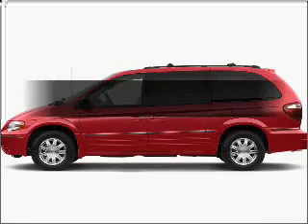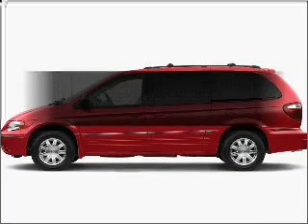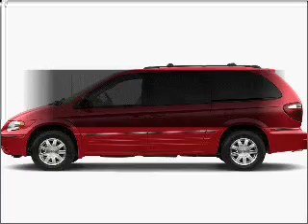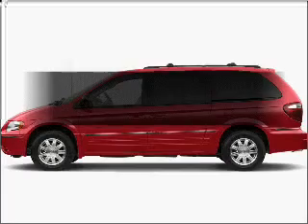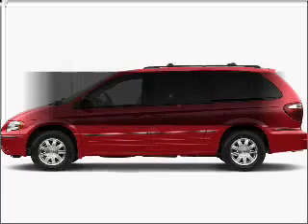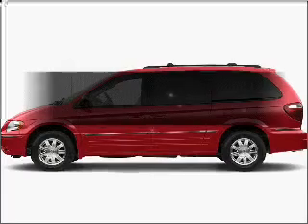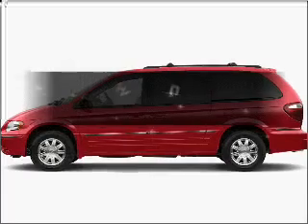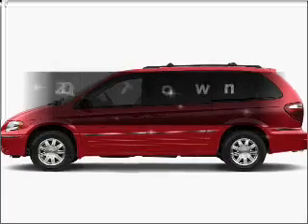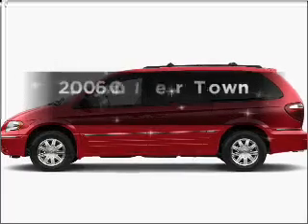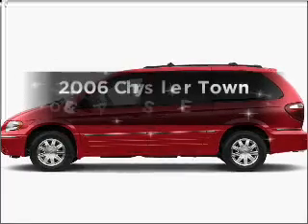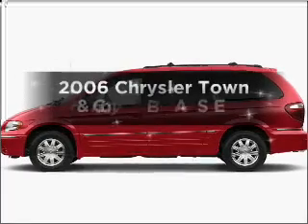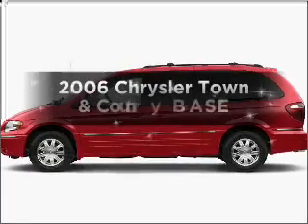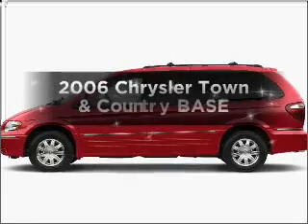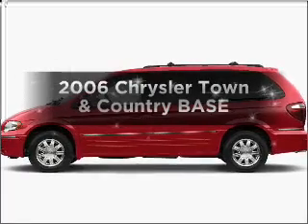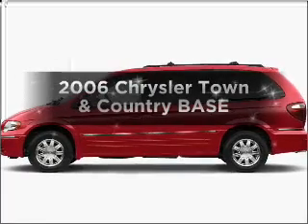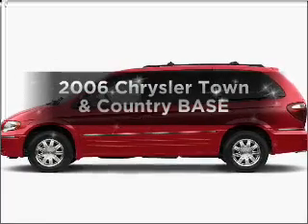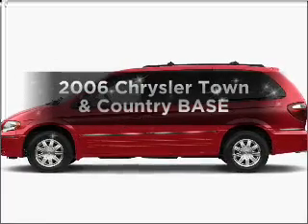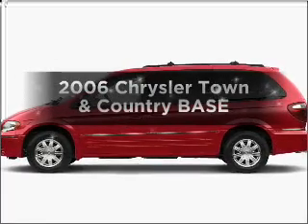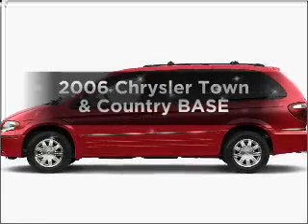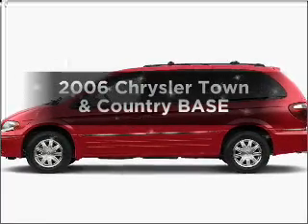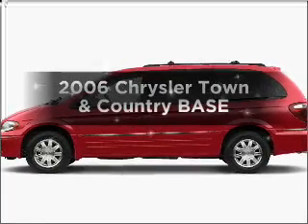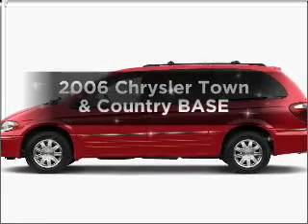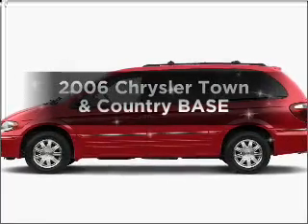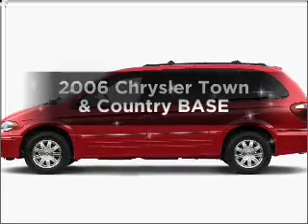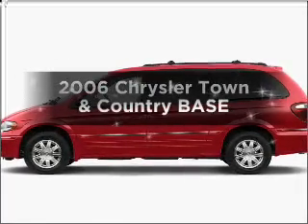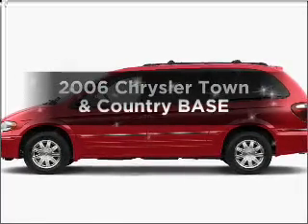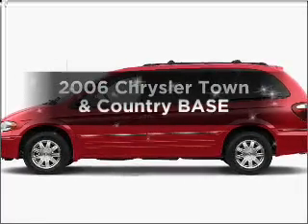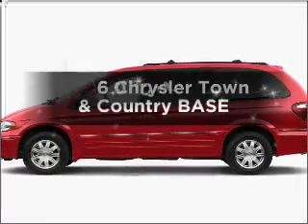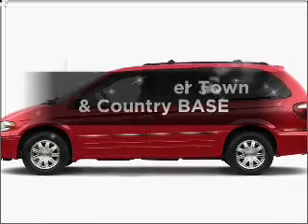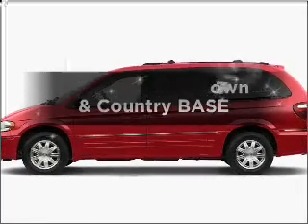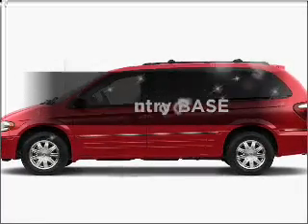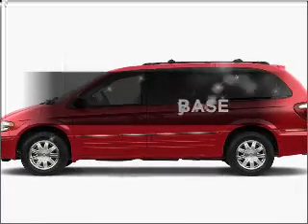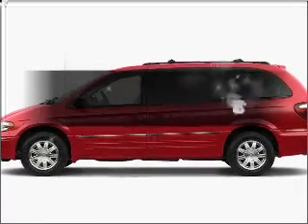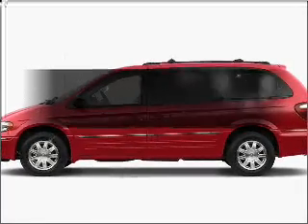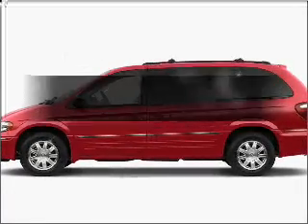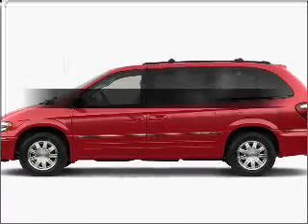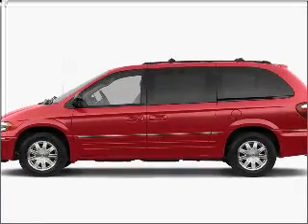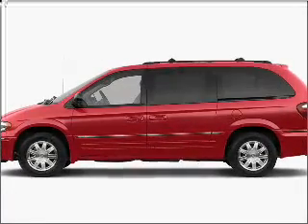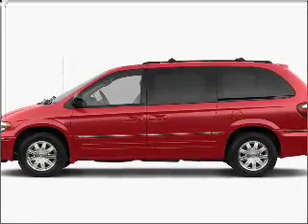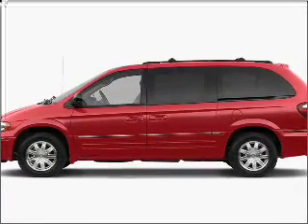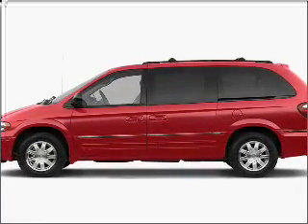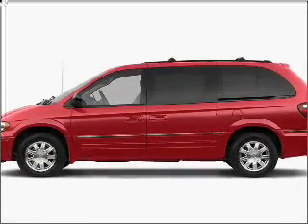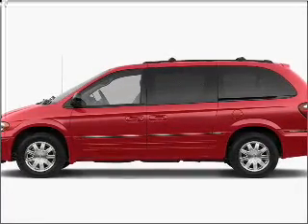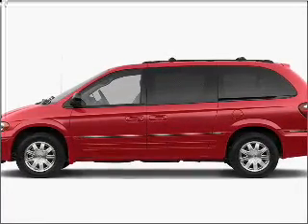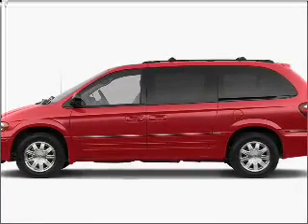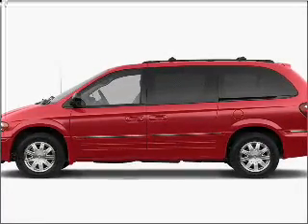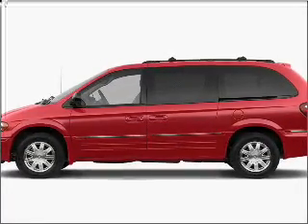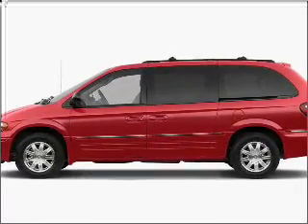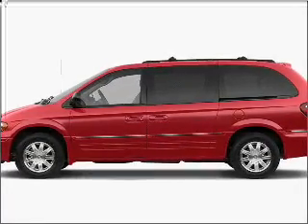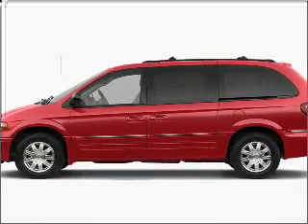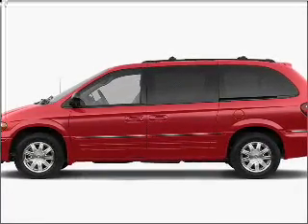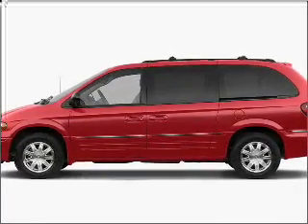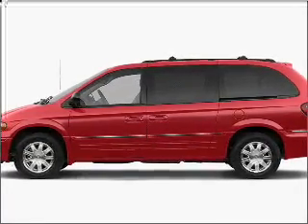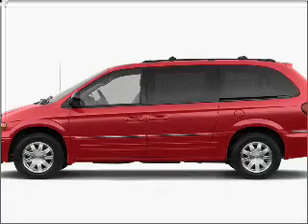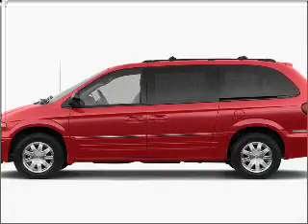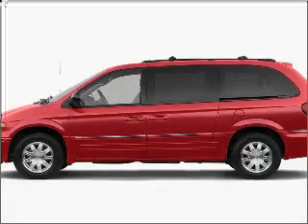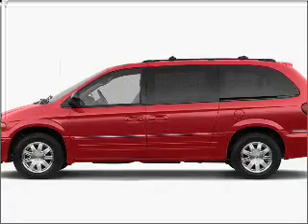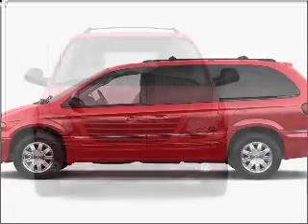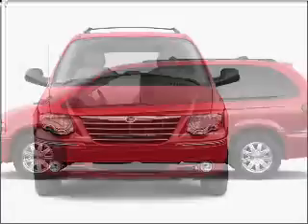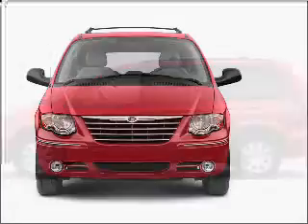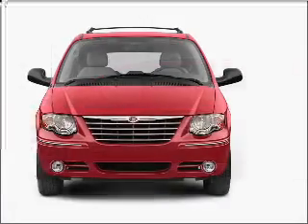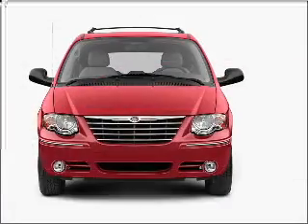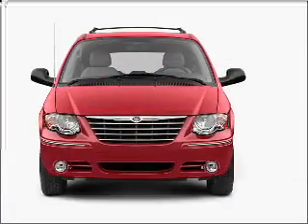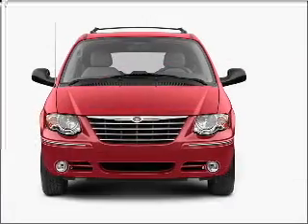Check out this 2006 Chrysler Town & Country. If you're looking for a first-rate auto, this one could be yours today.